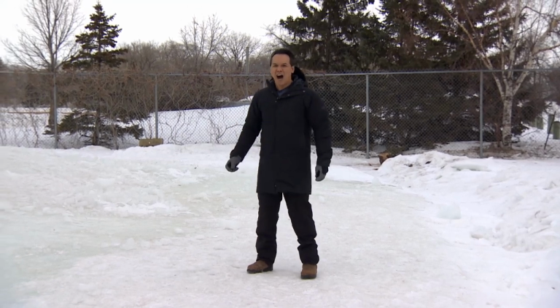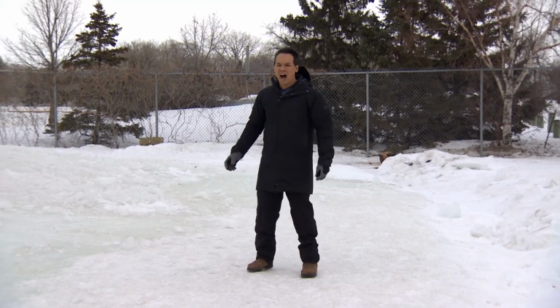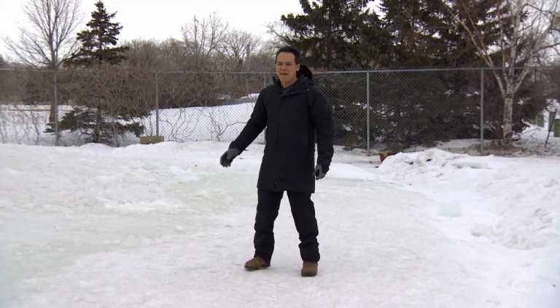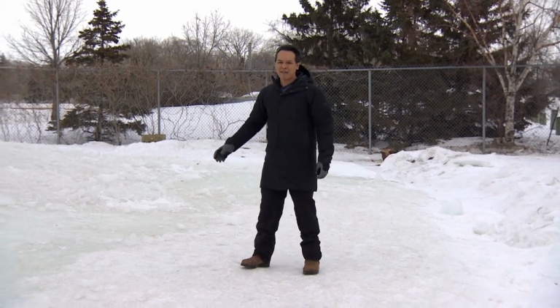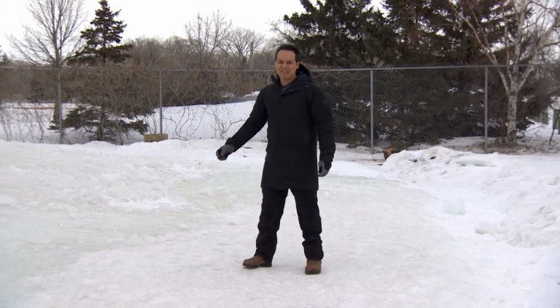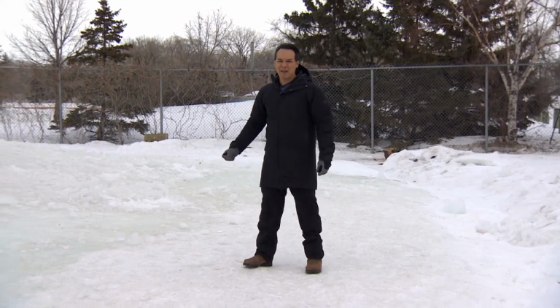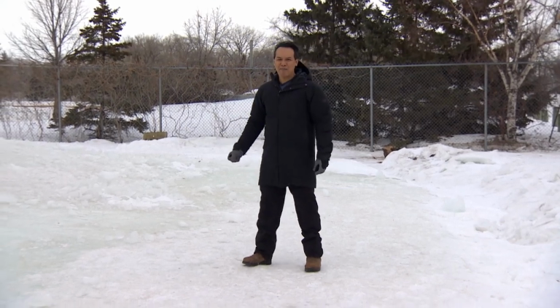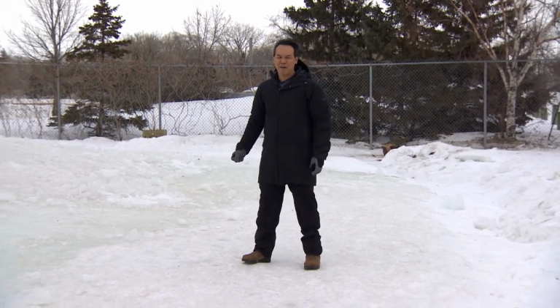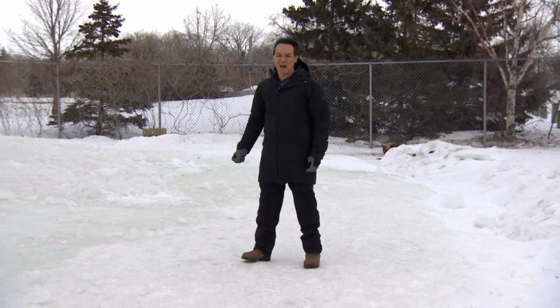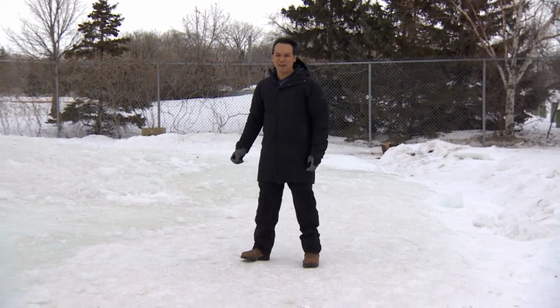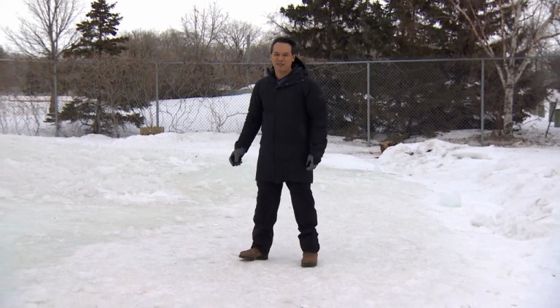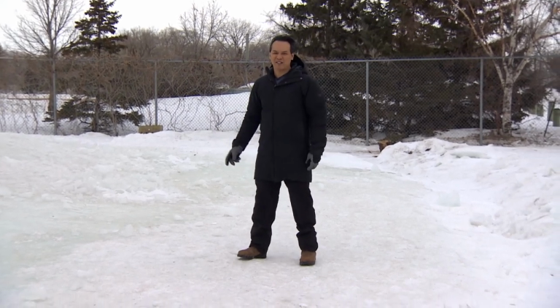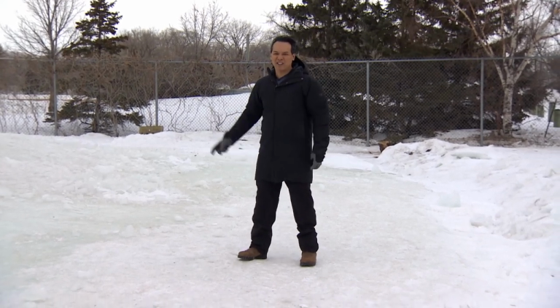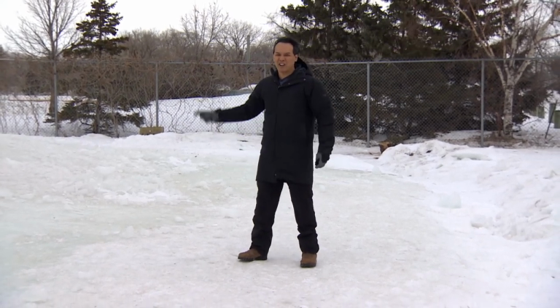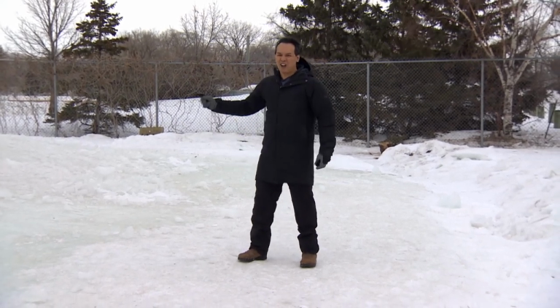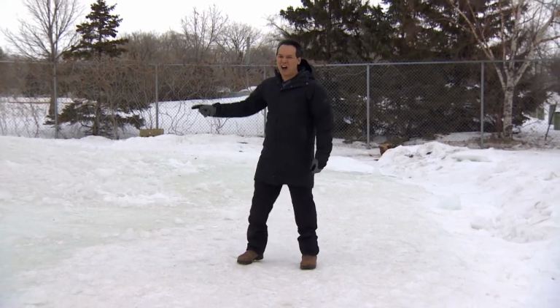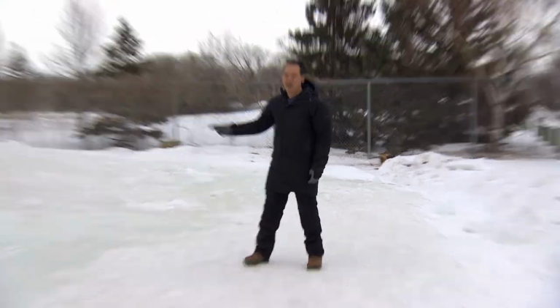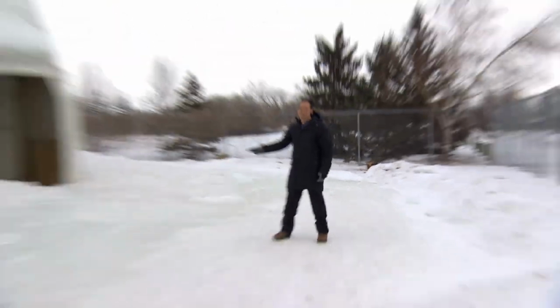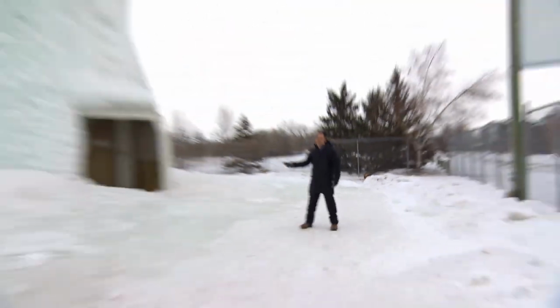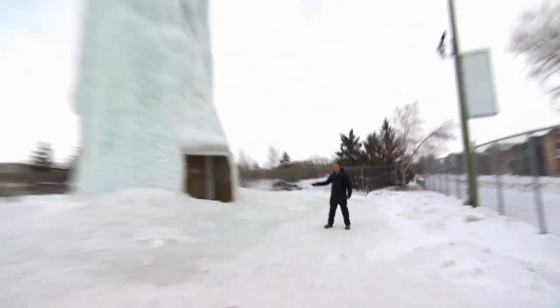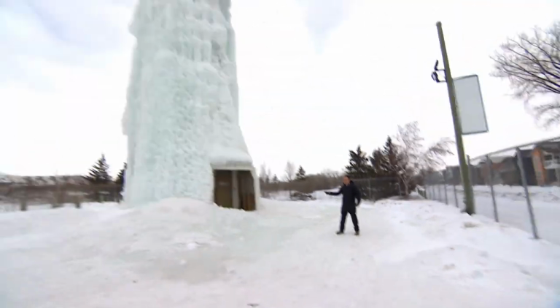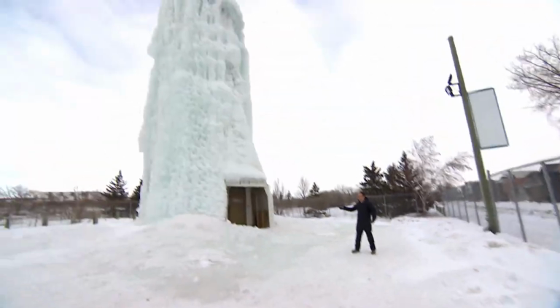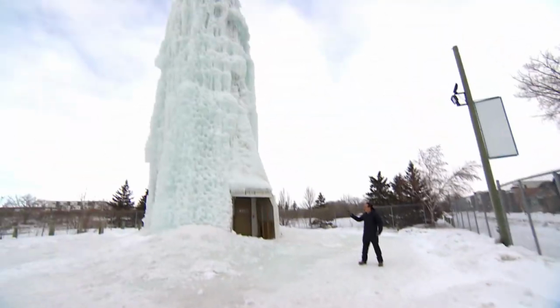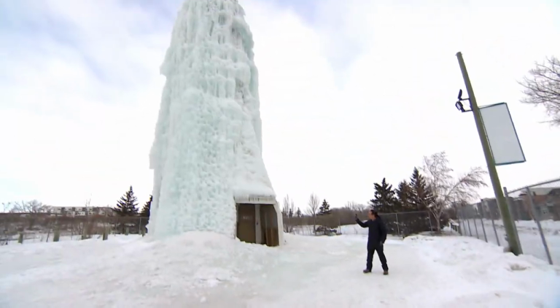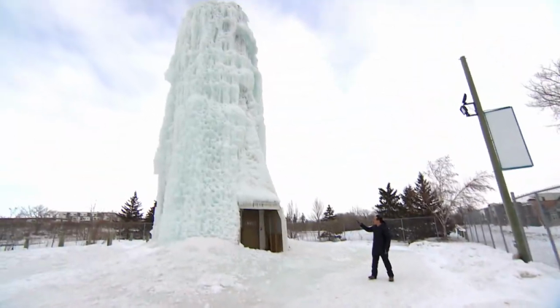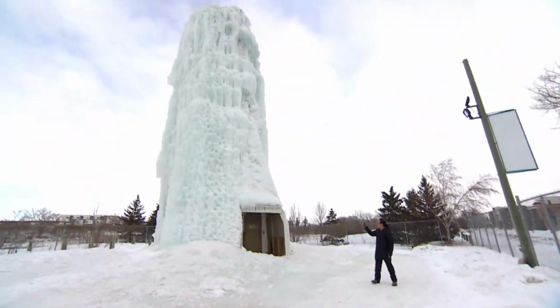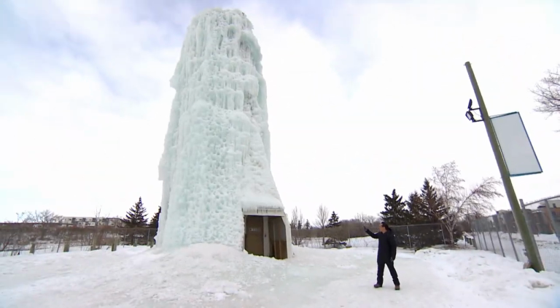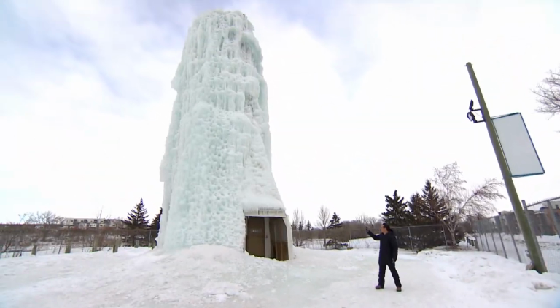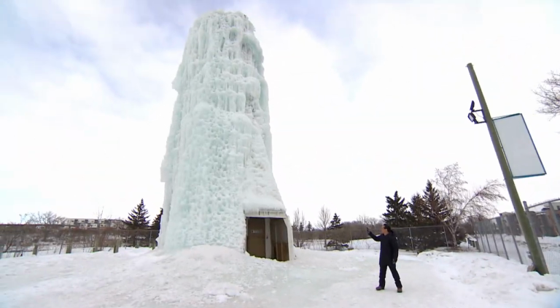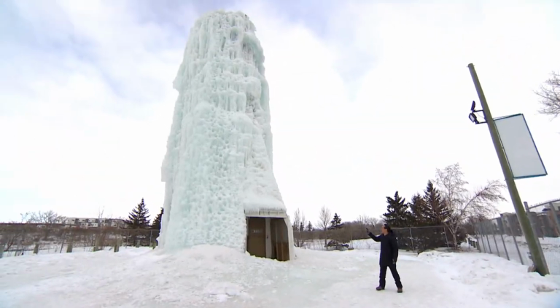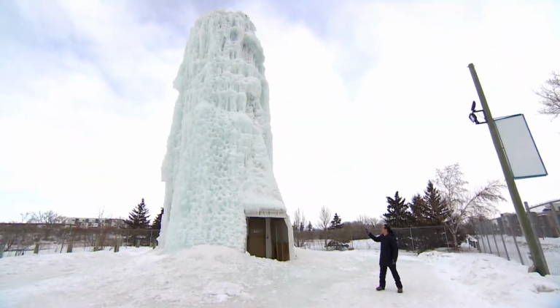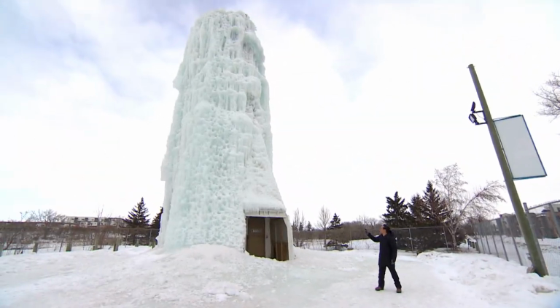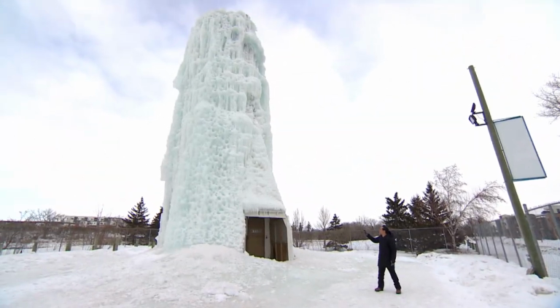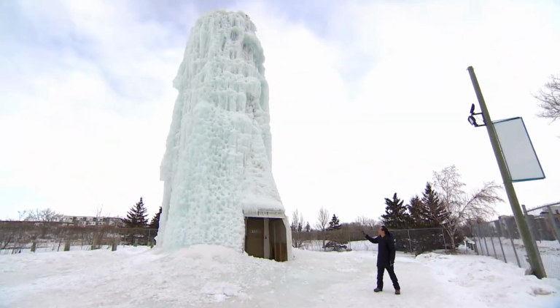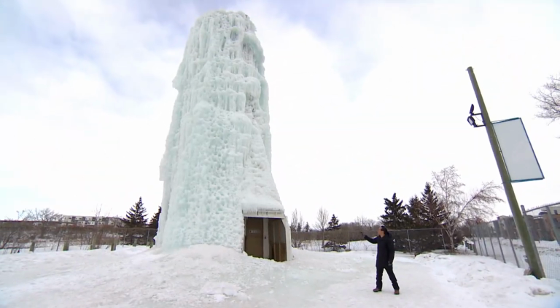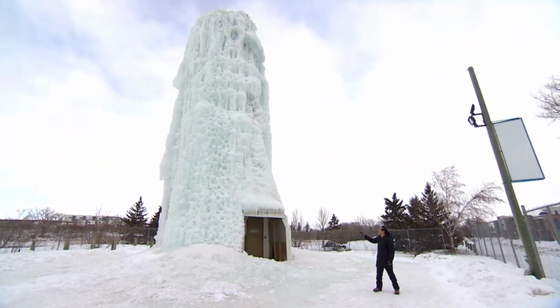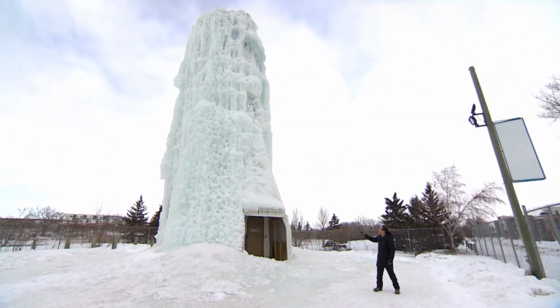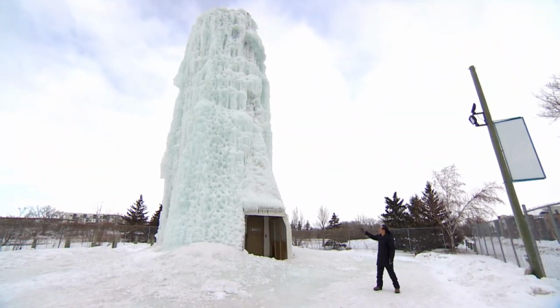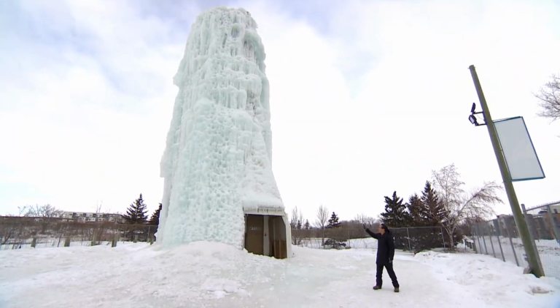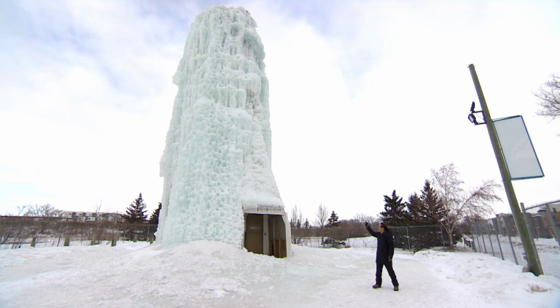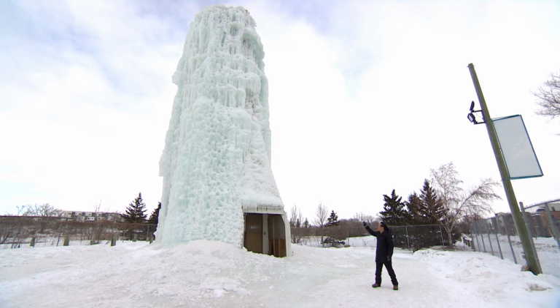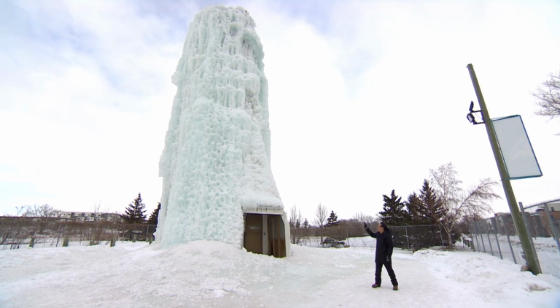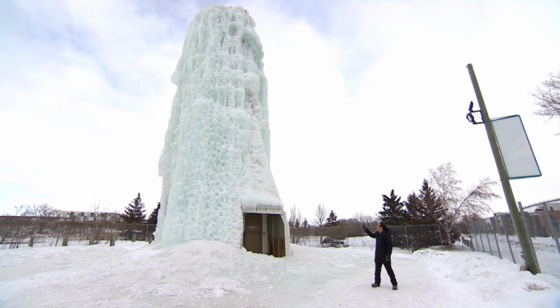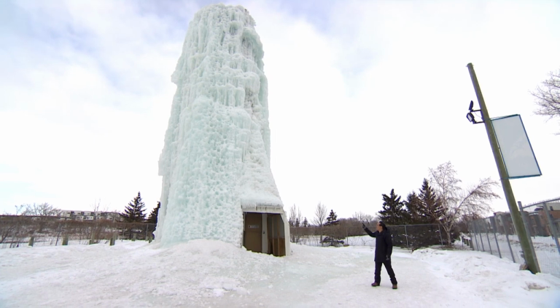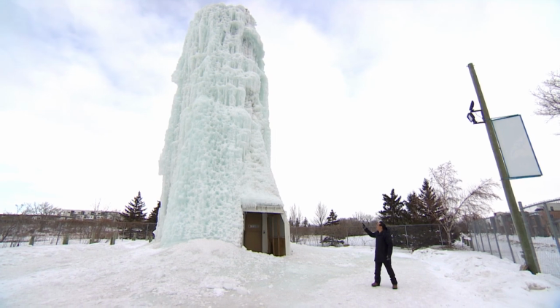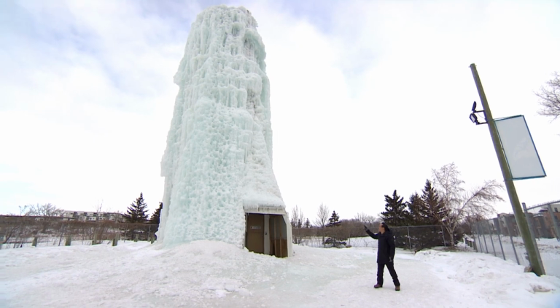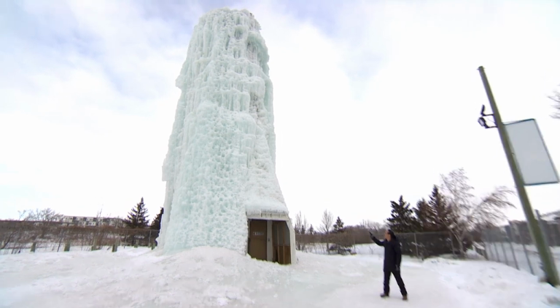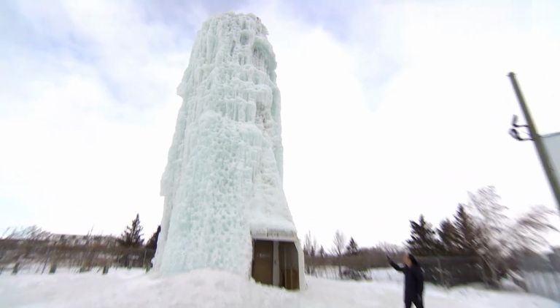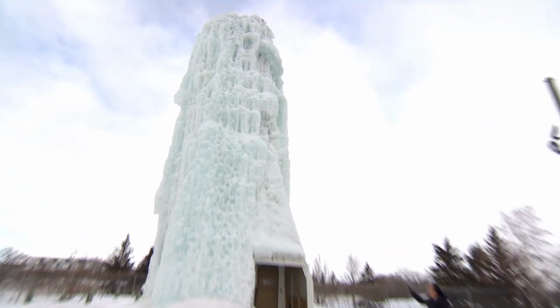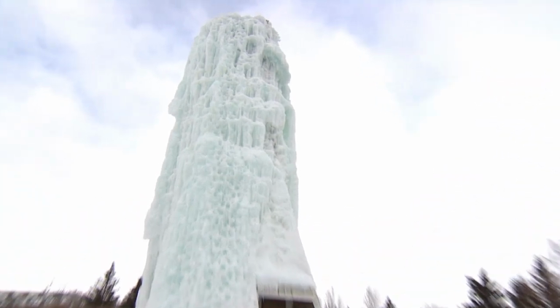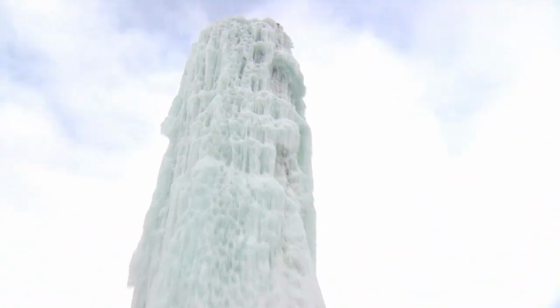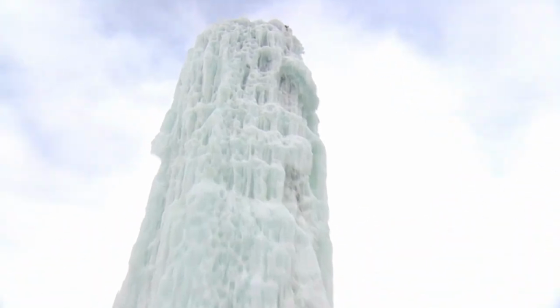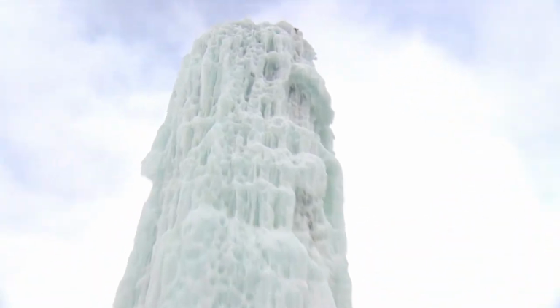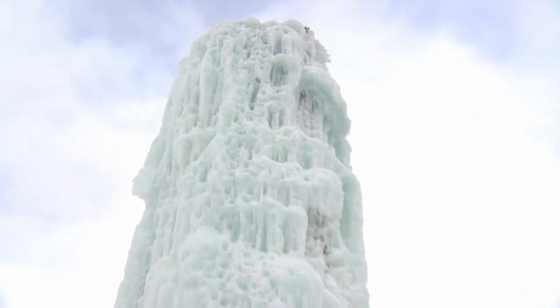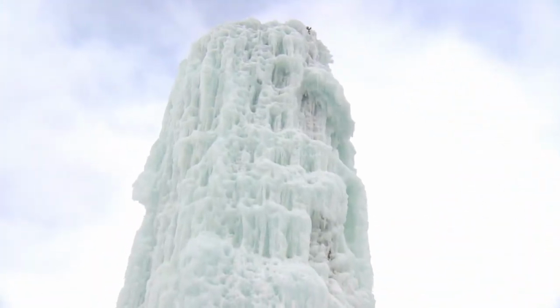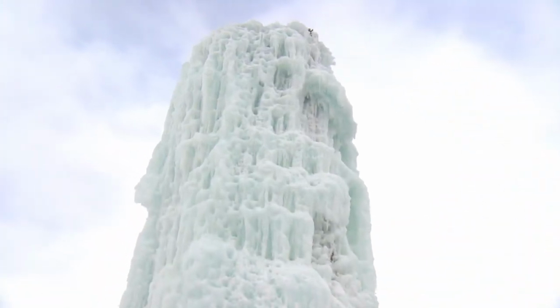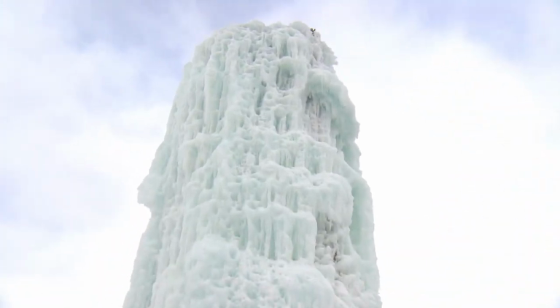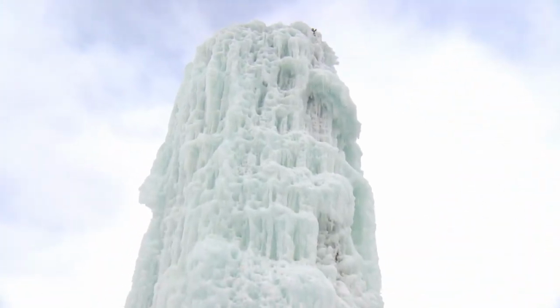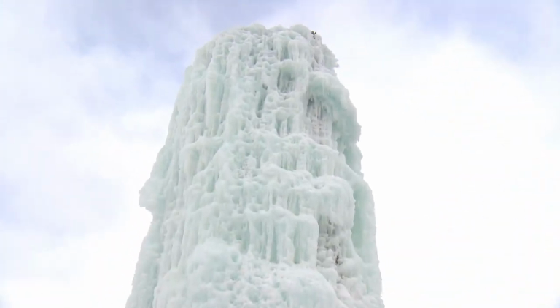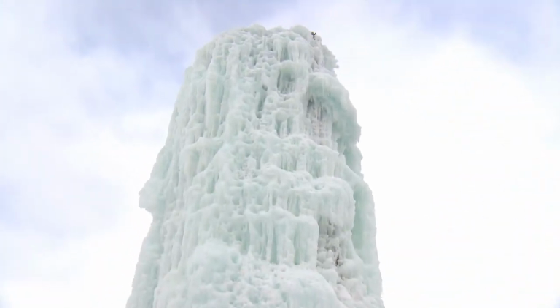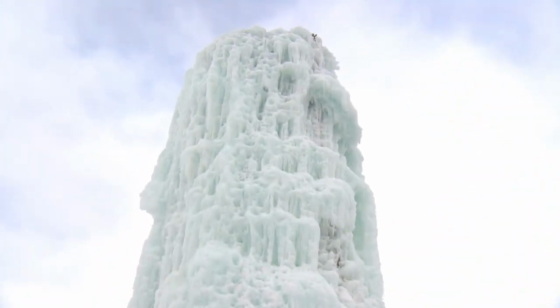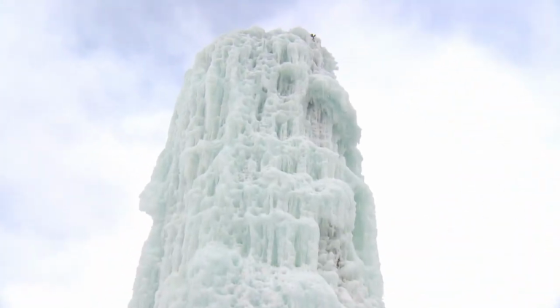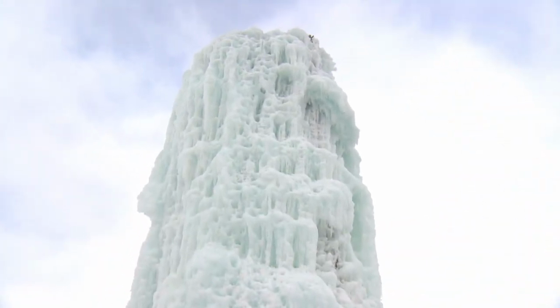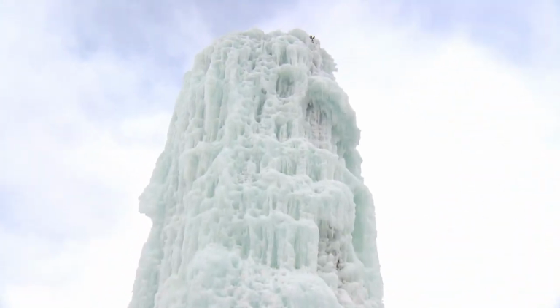I'm in St. Boniface to climb one of the only ice towers in Canada. Look at that monstrosity.